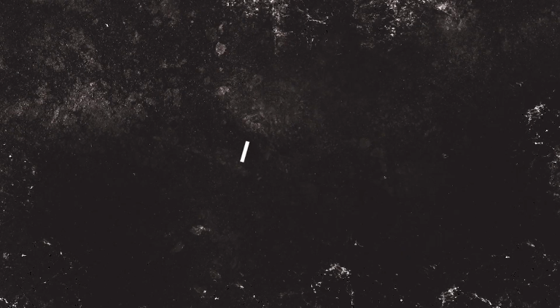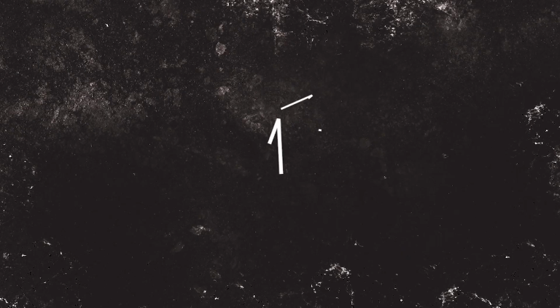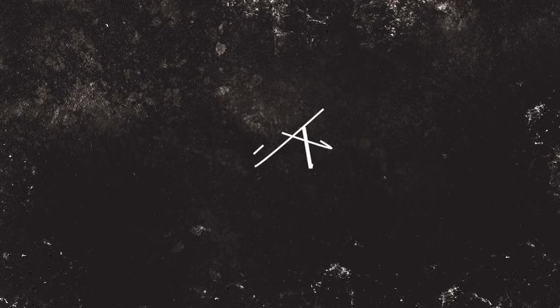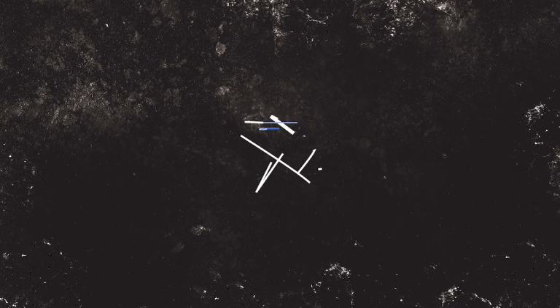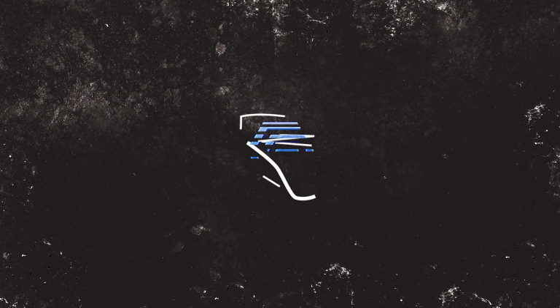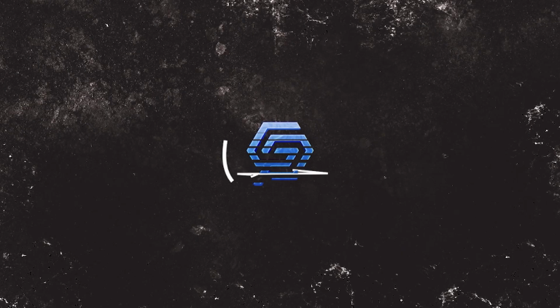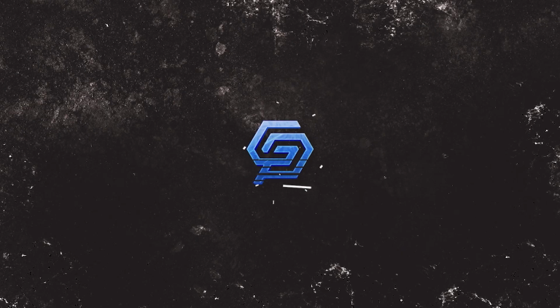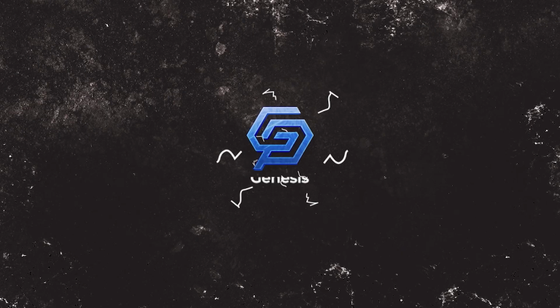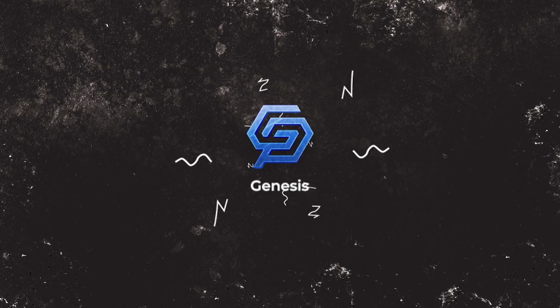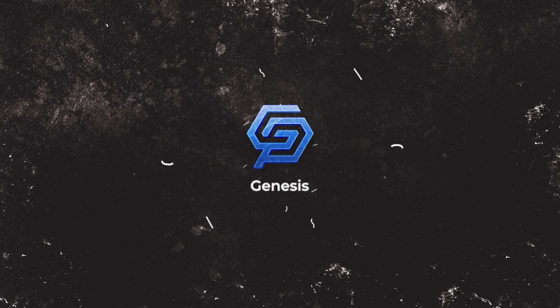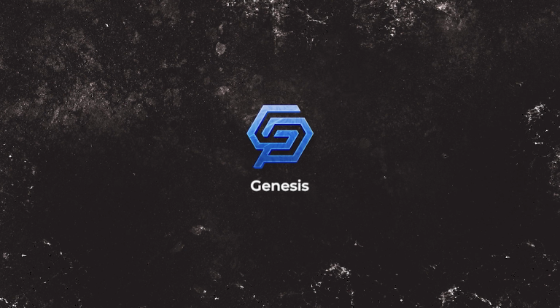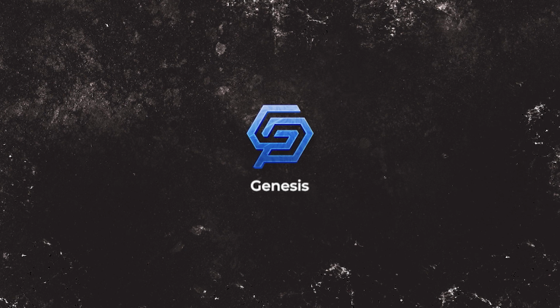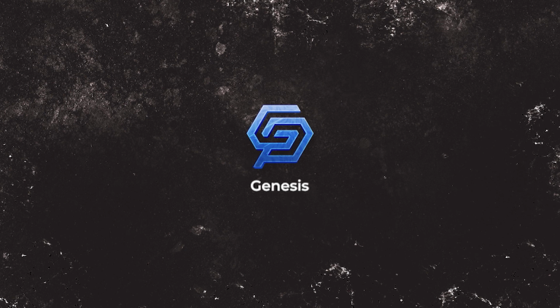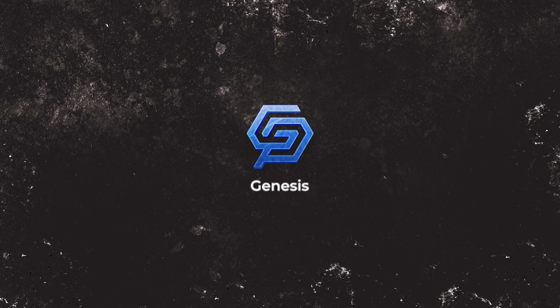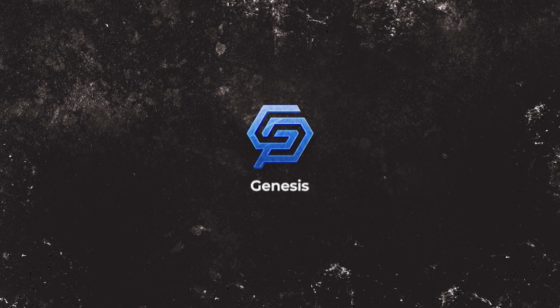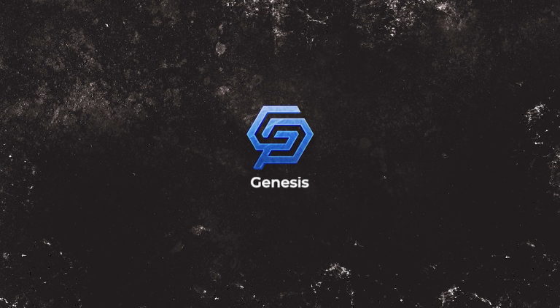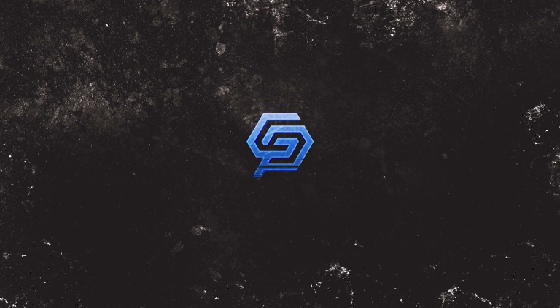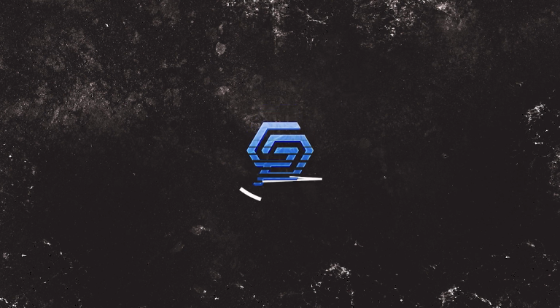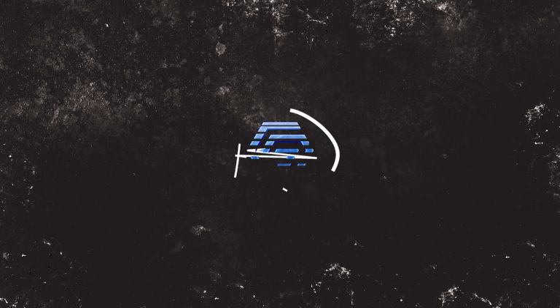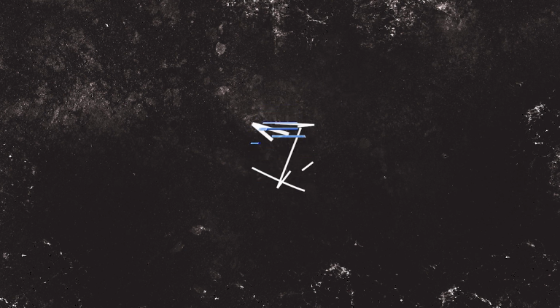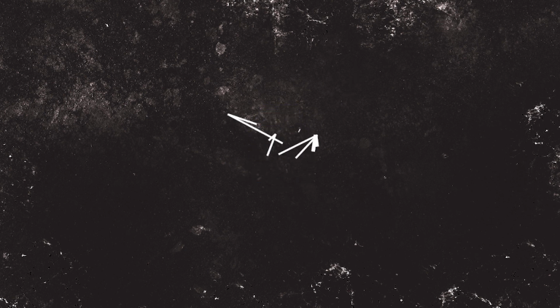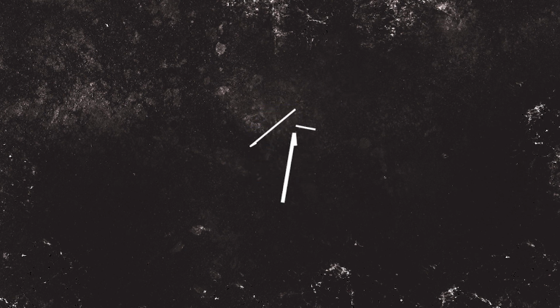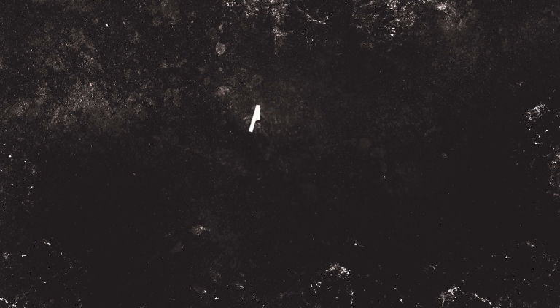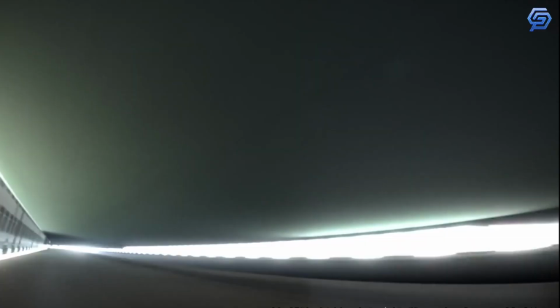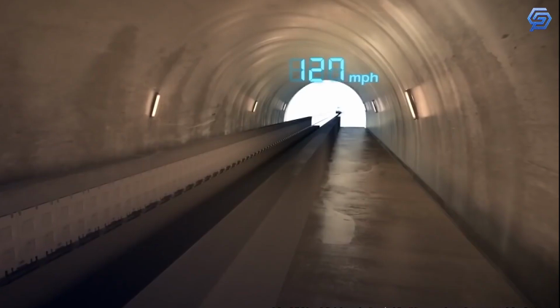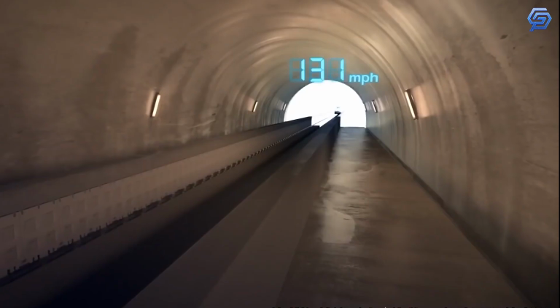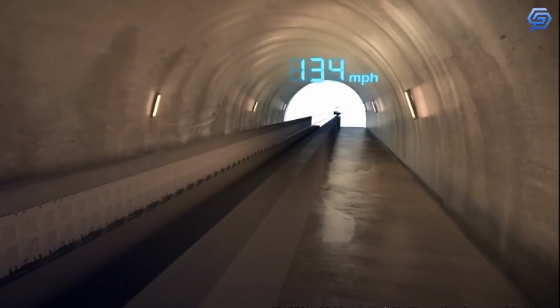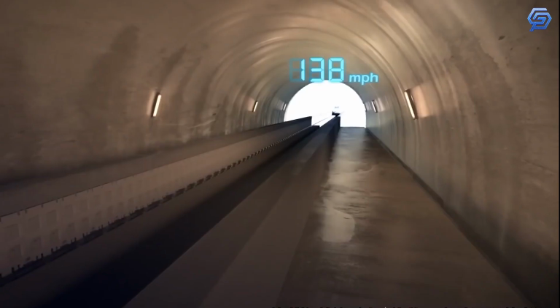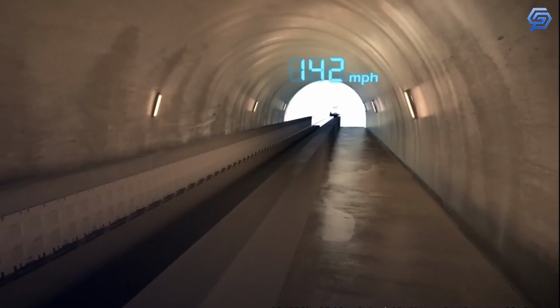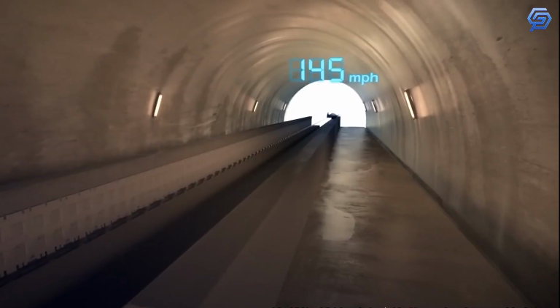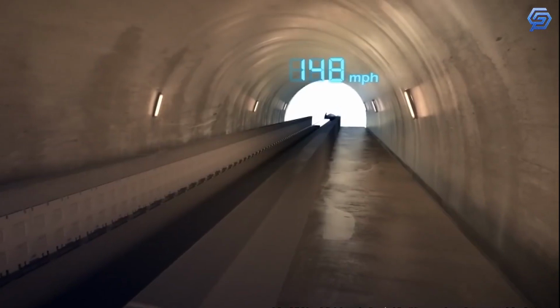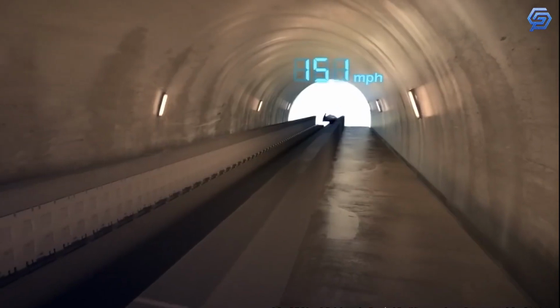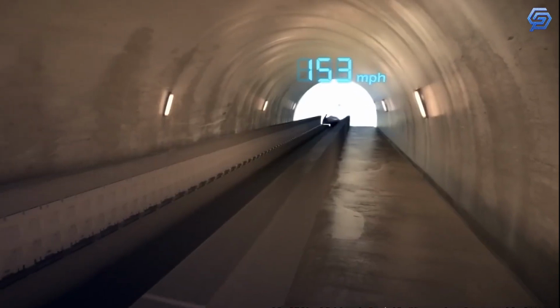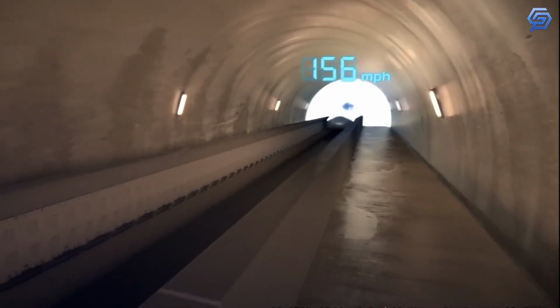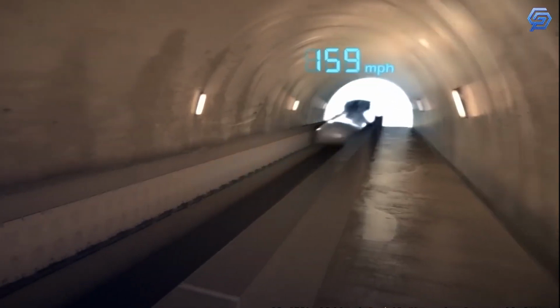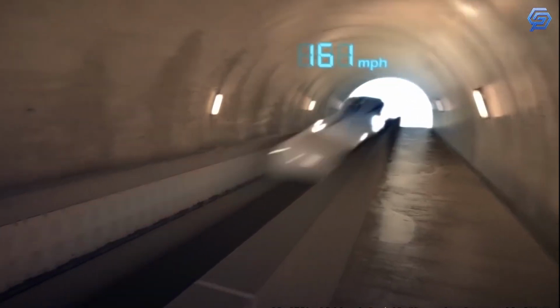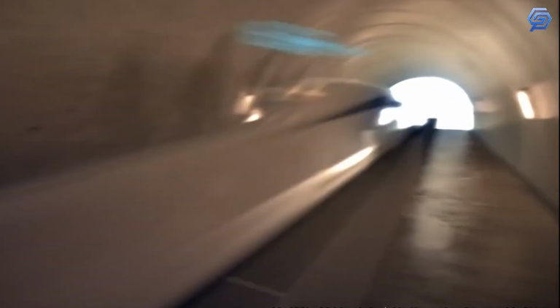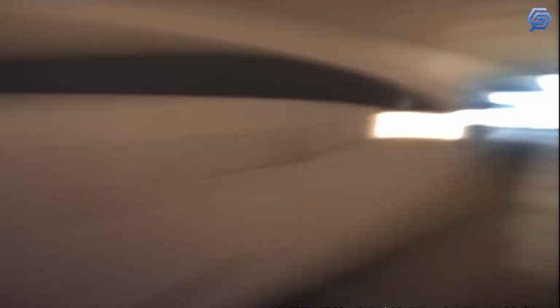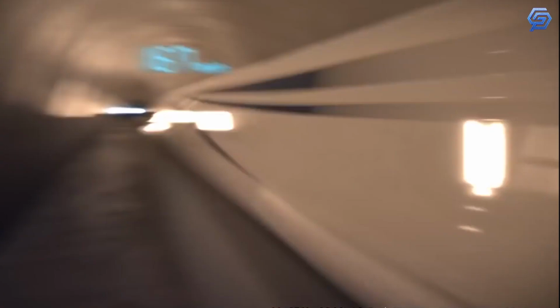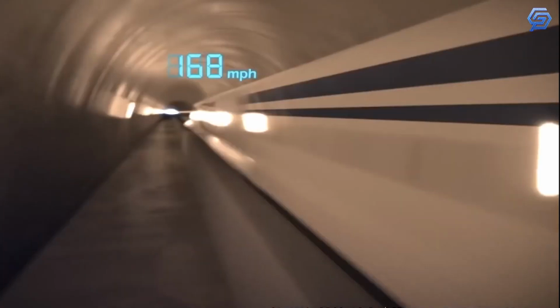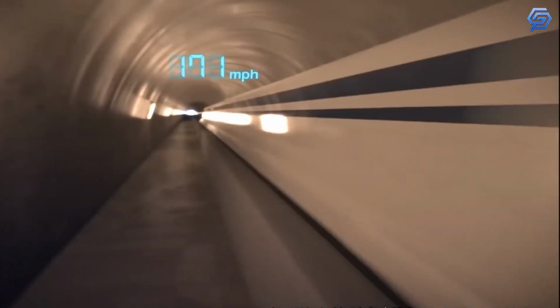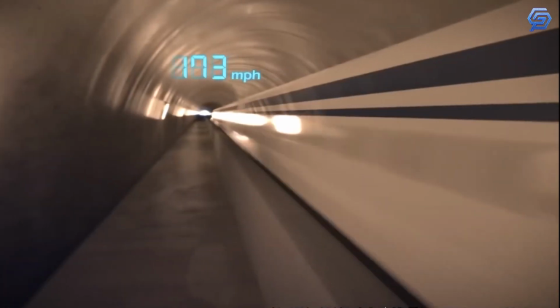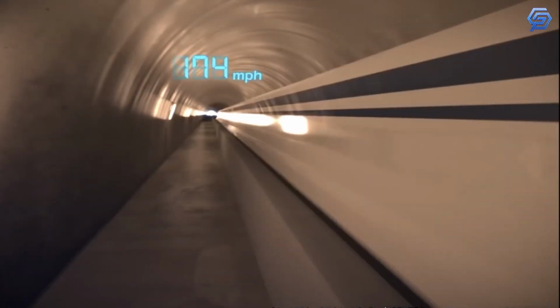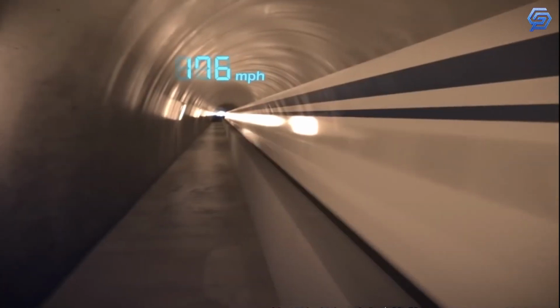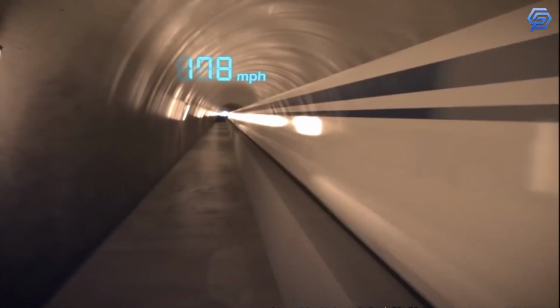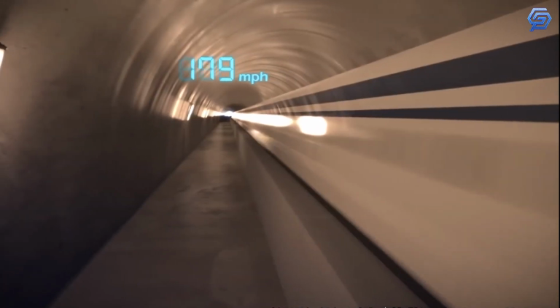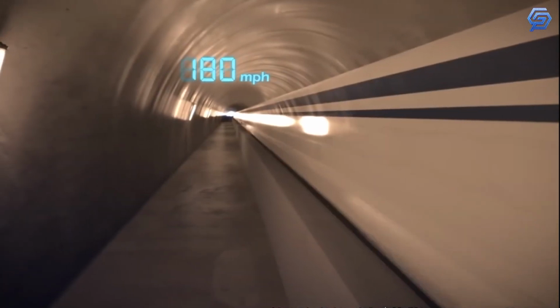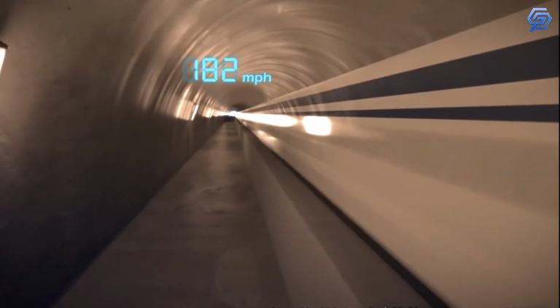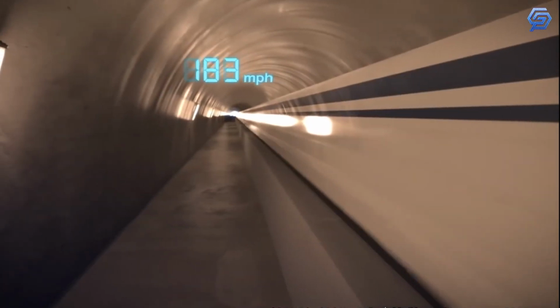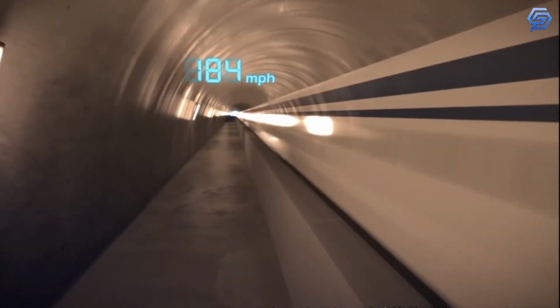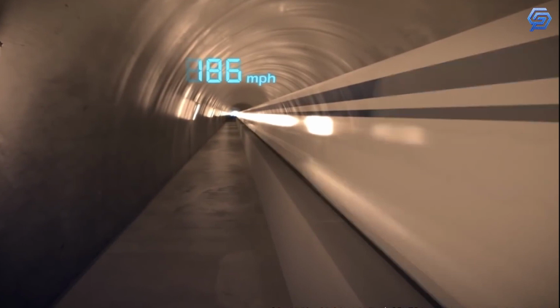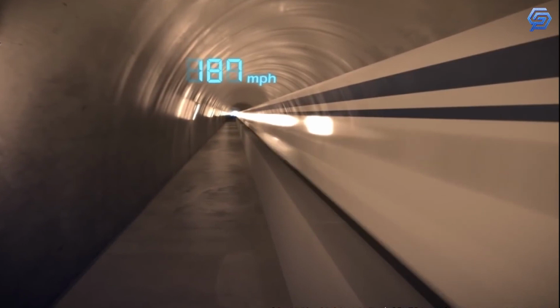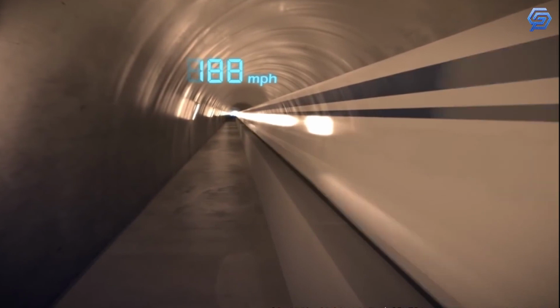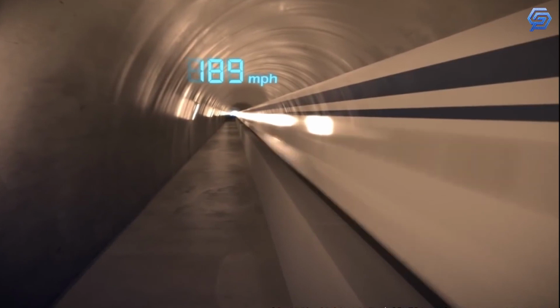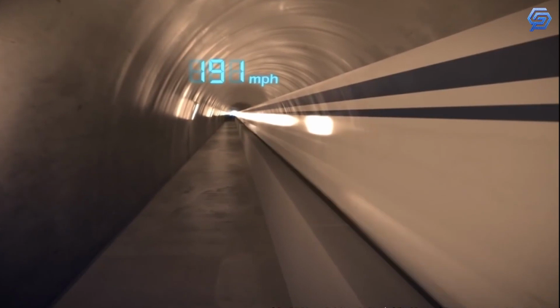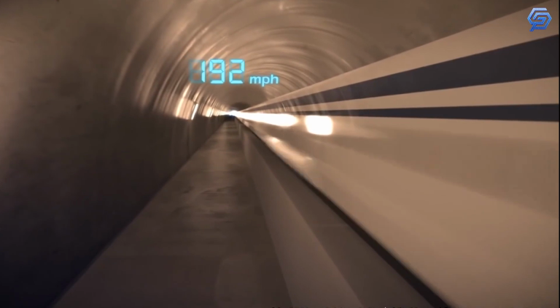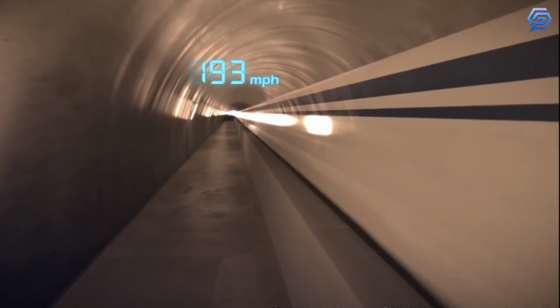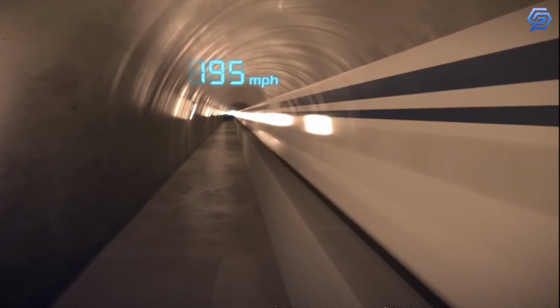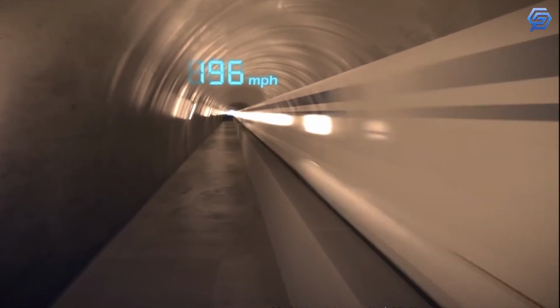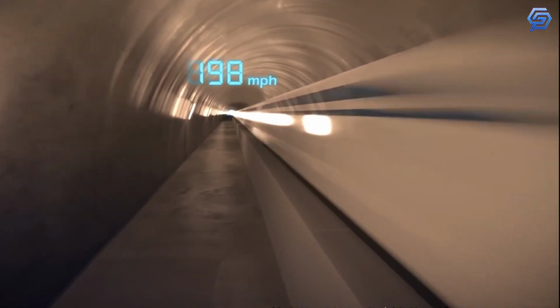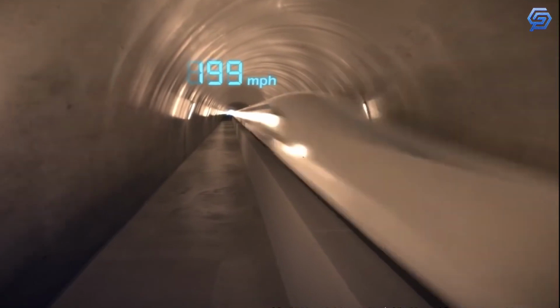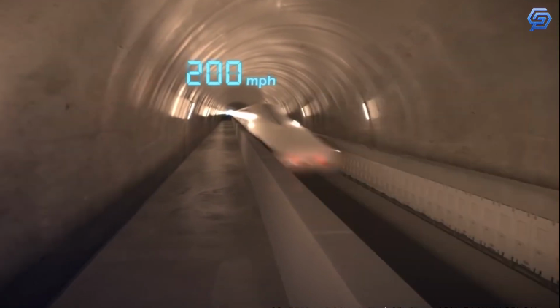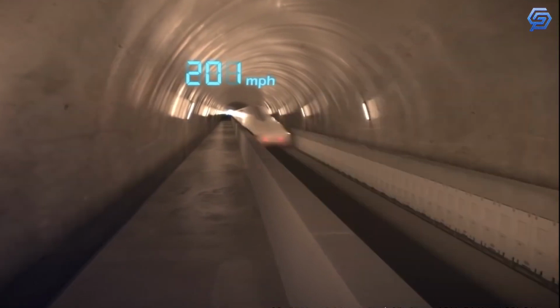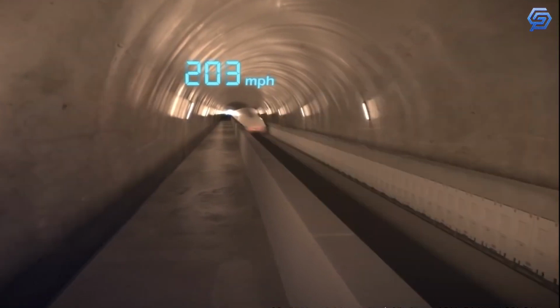Welcome back to the Genesis Channel. Today we're talking about Japan's new levitating bullet train — how it works, and when it will be done.